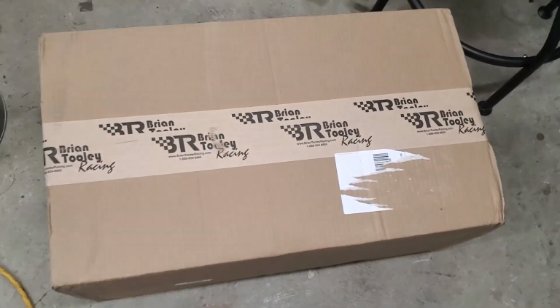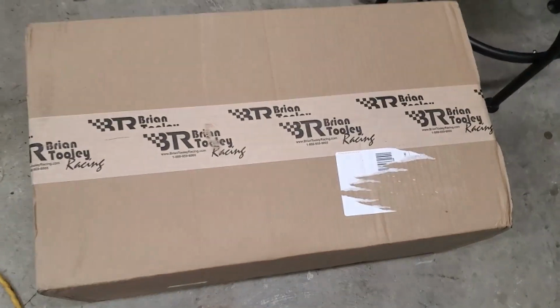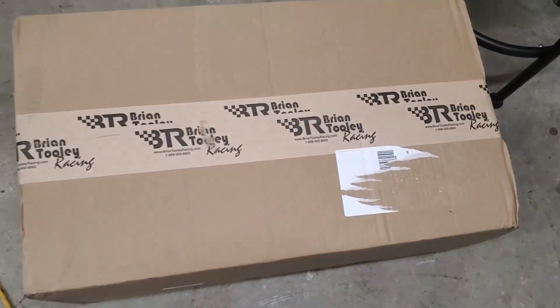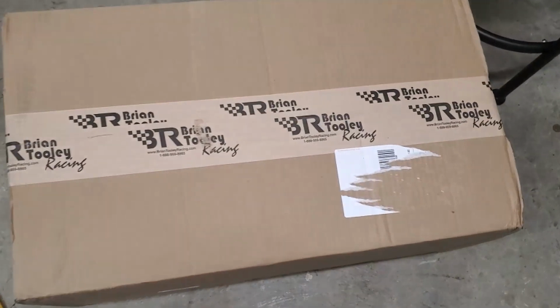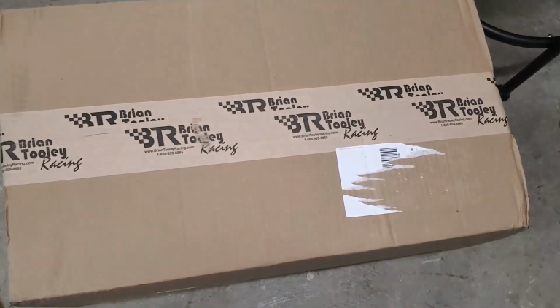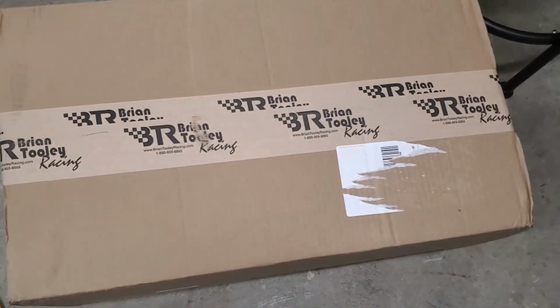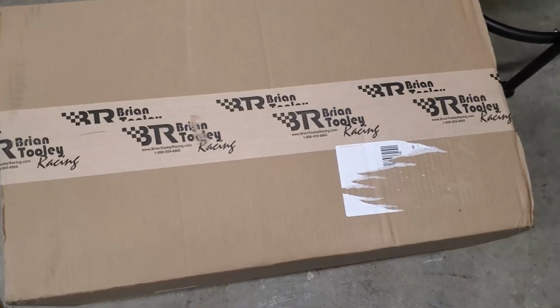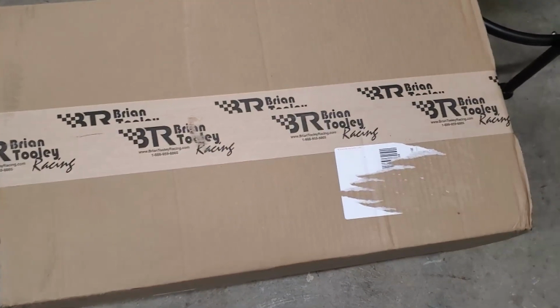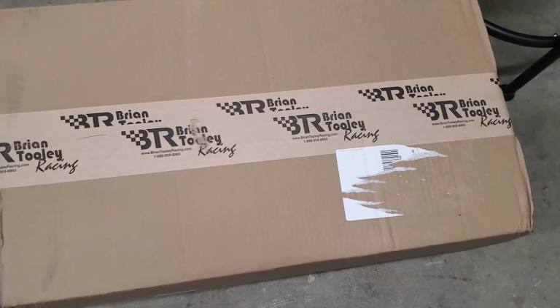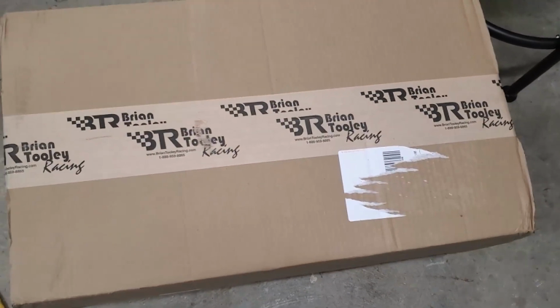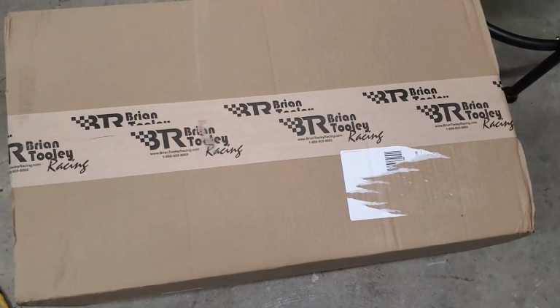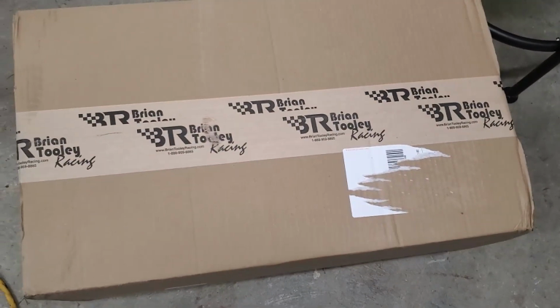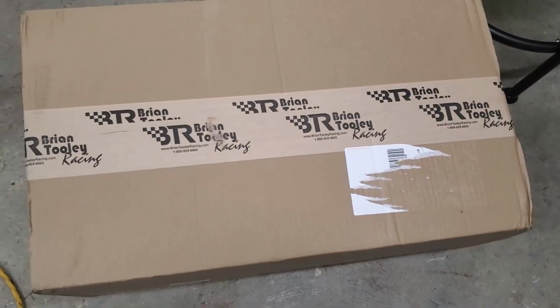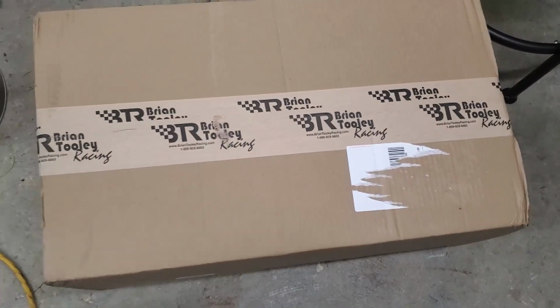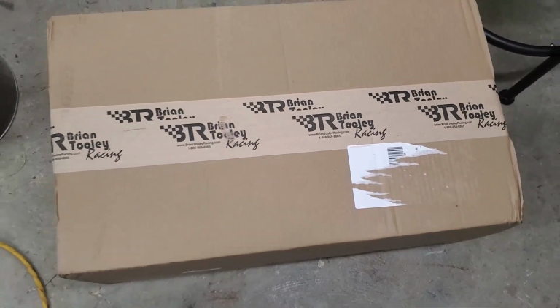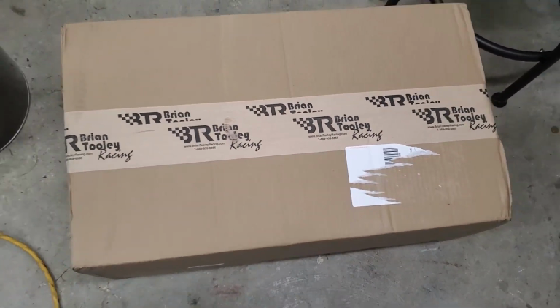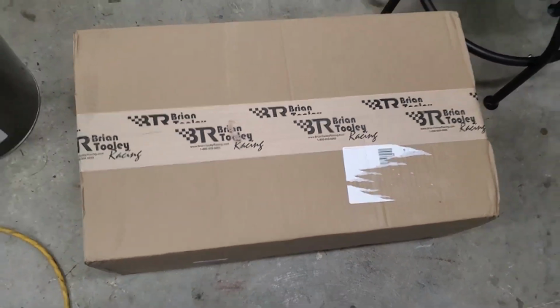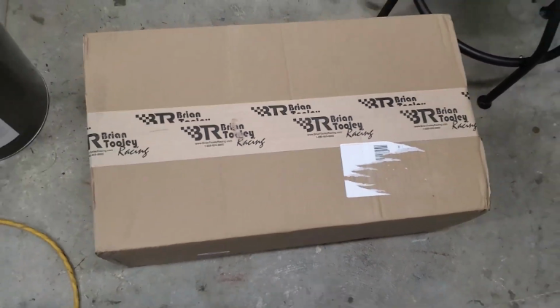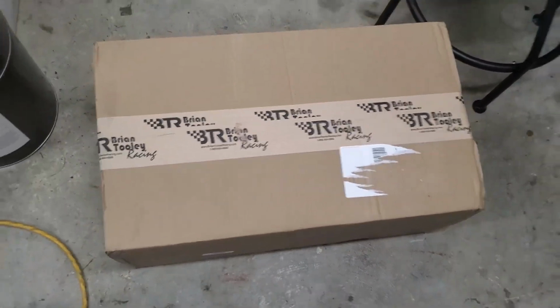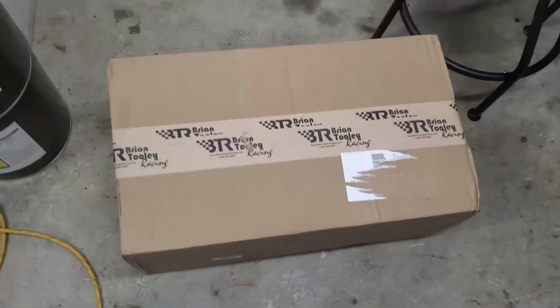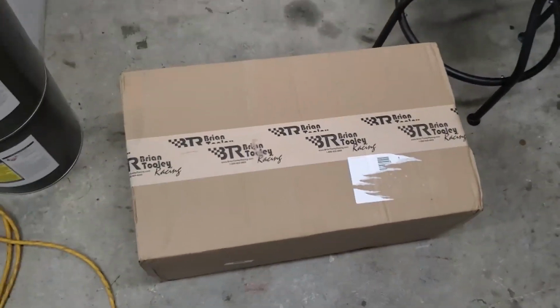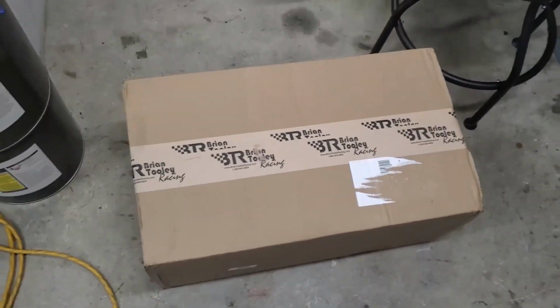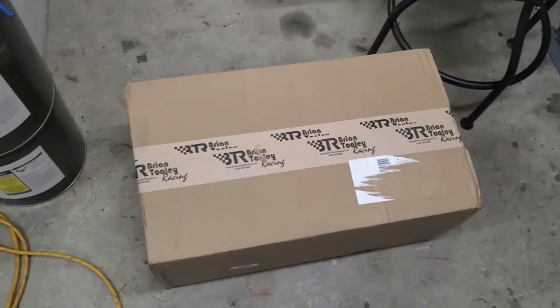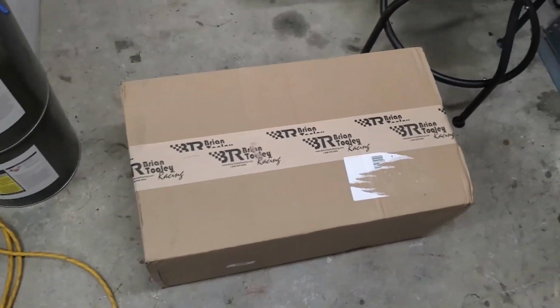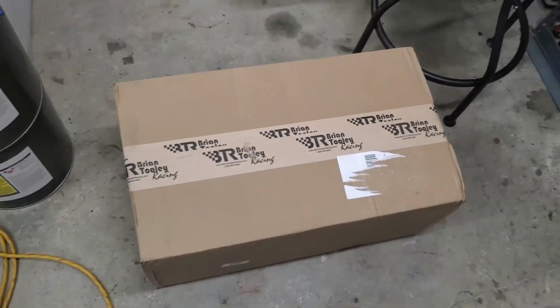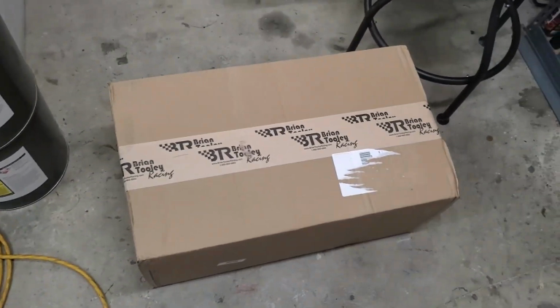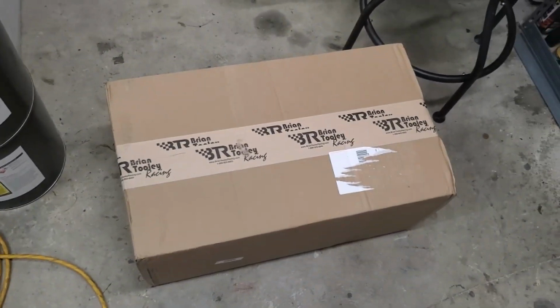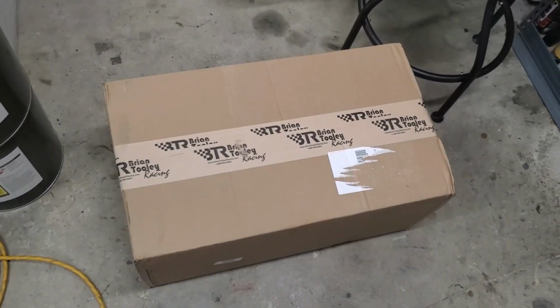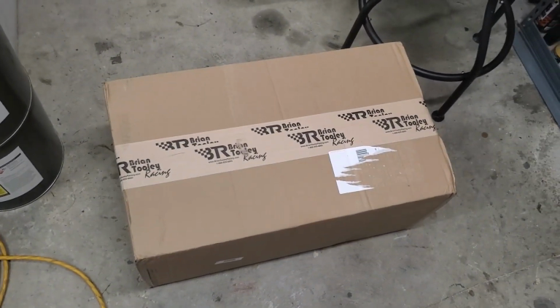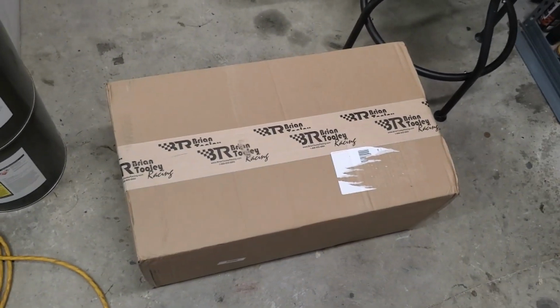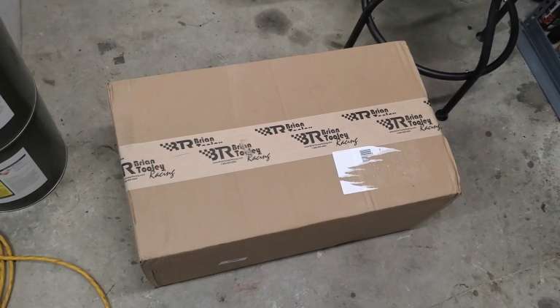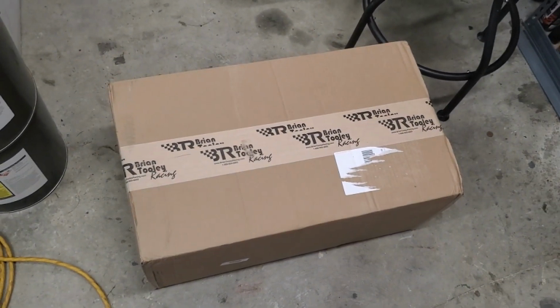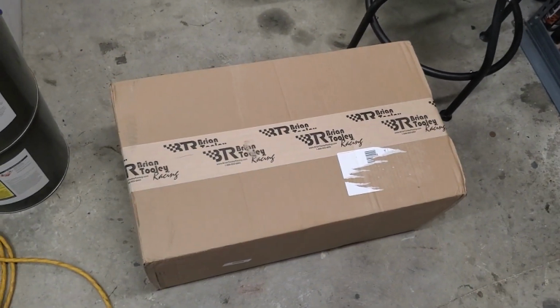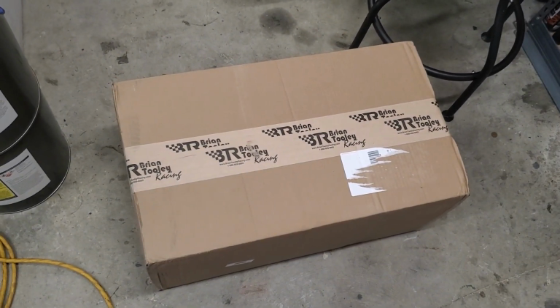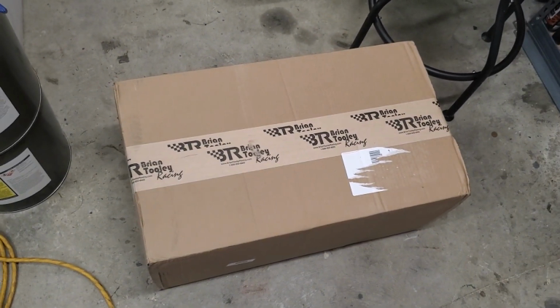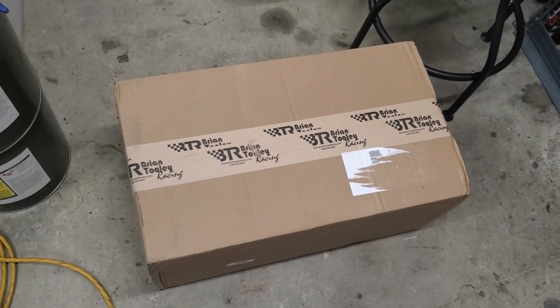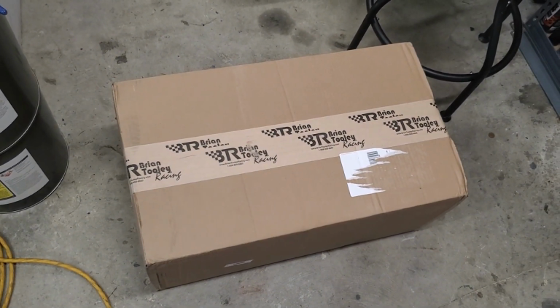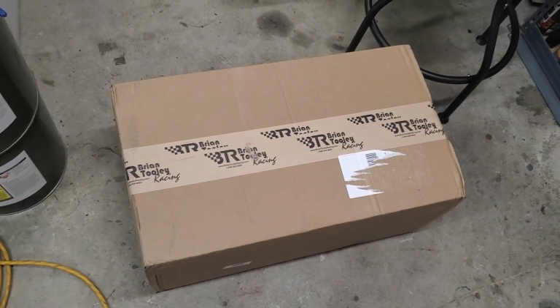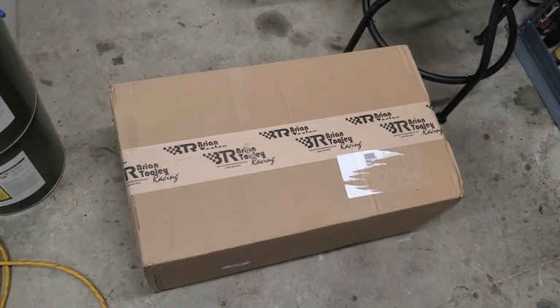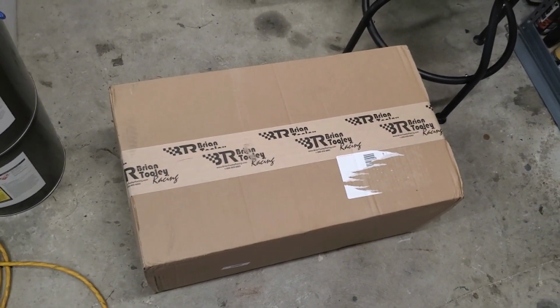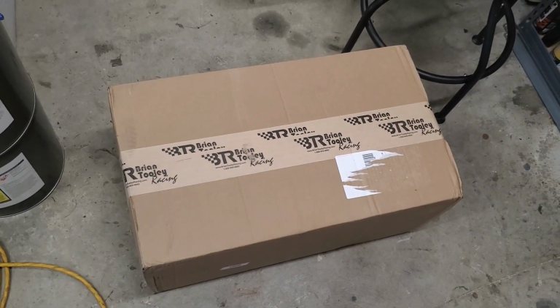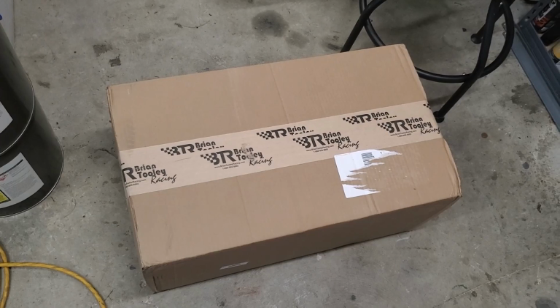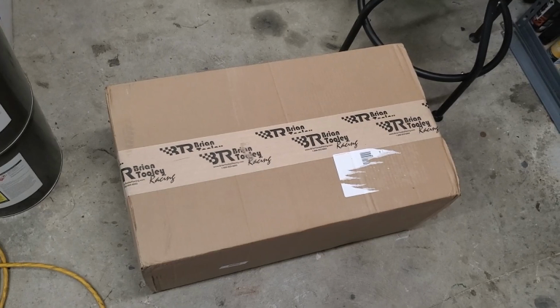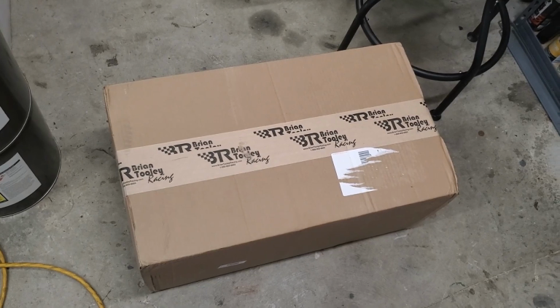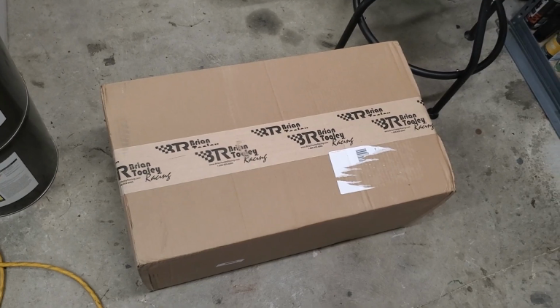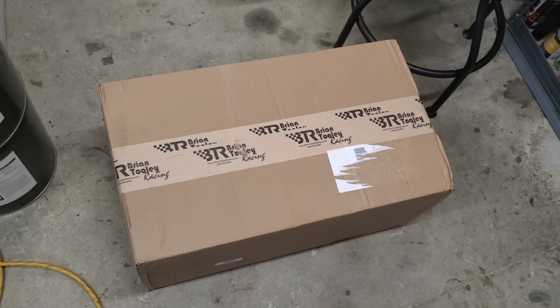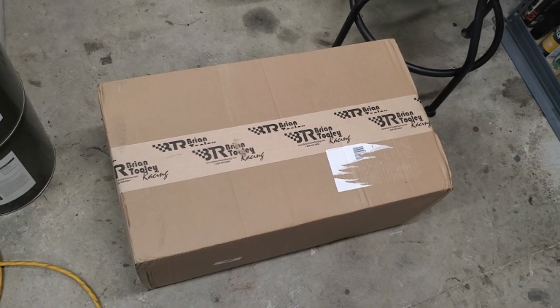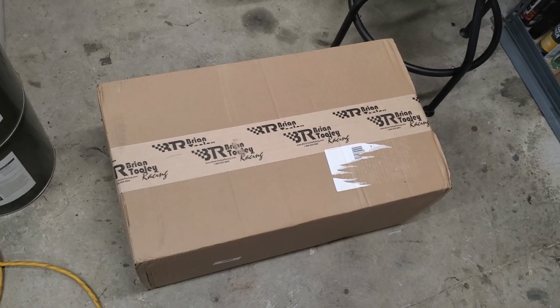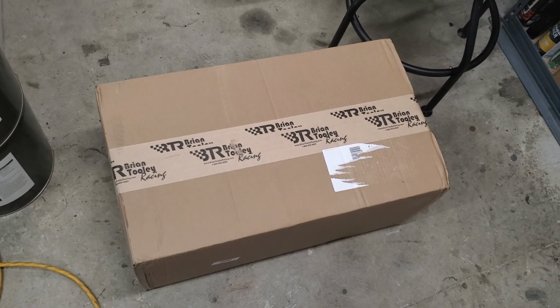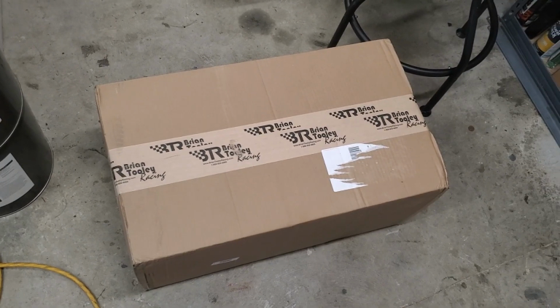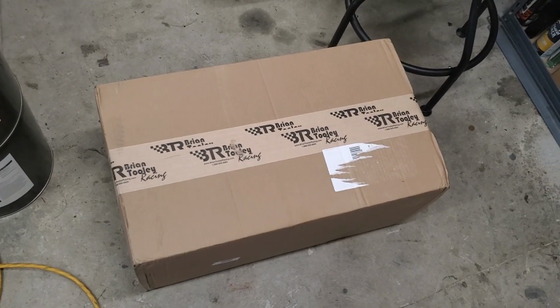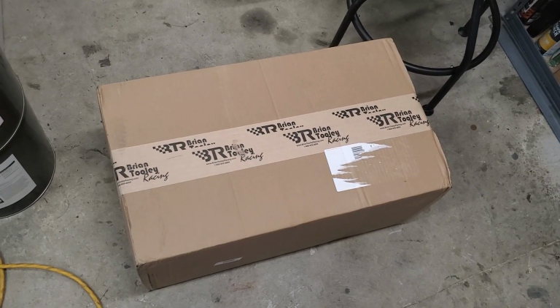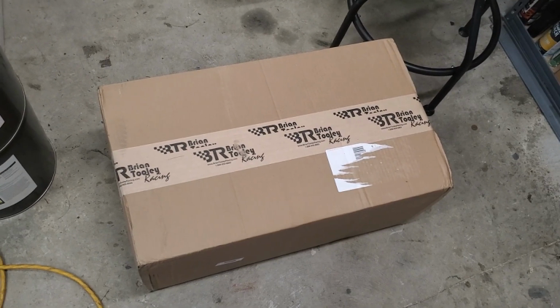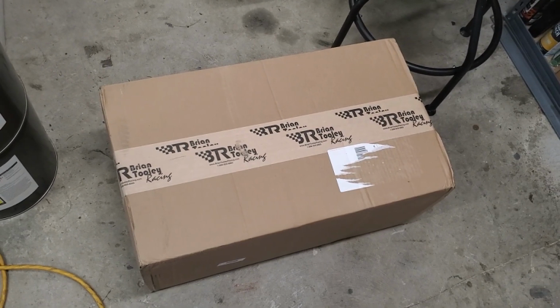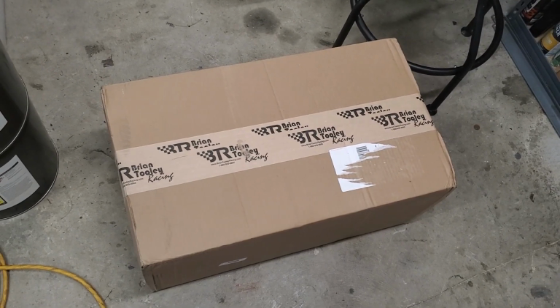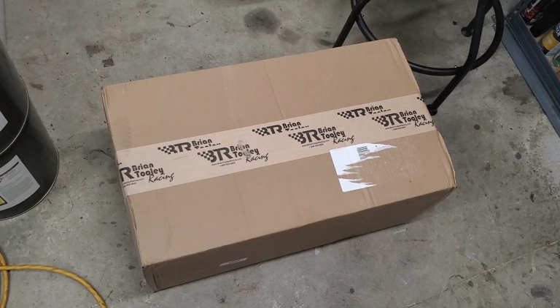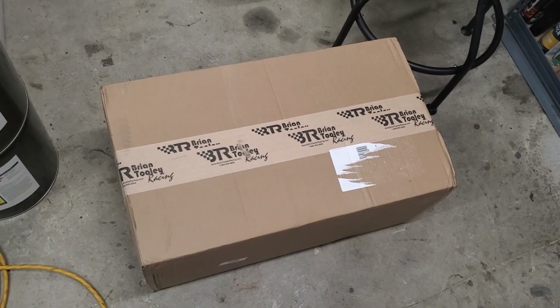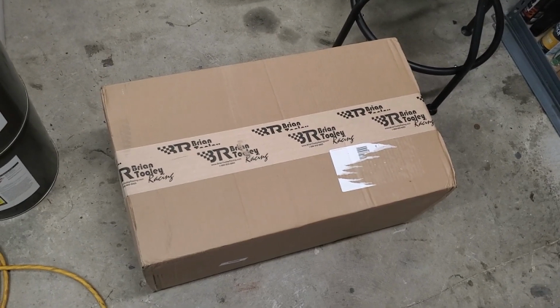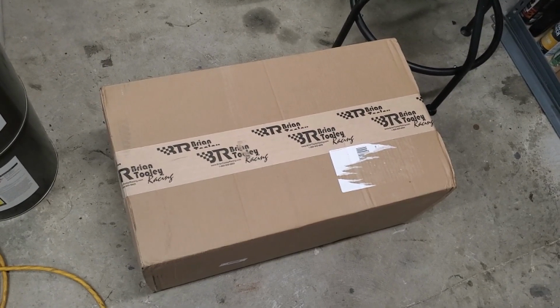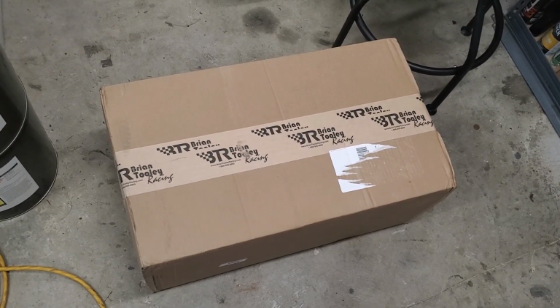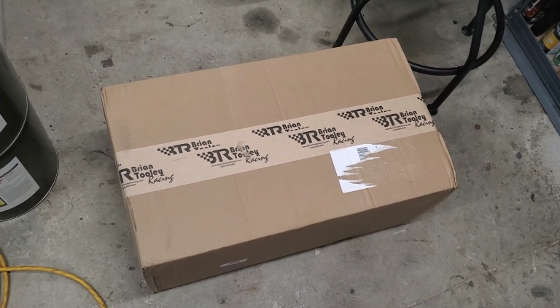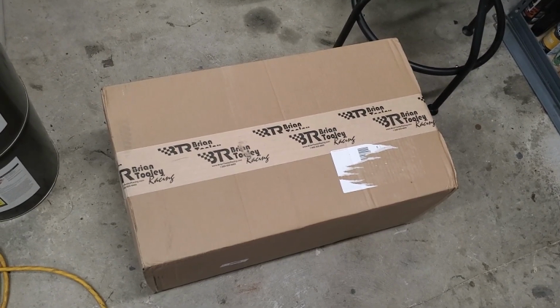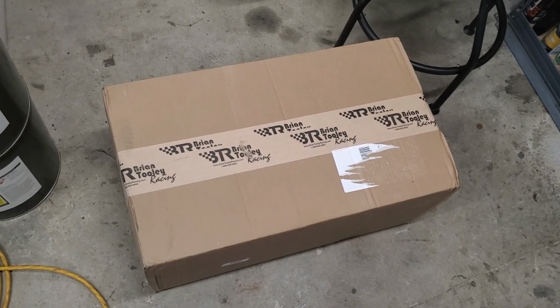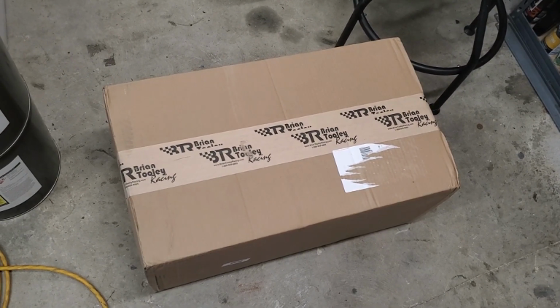I've got a package today. I'll go ahead and unbox this and show you guys what my first impressions are of the new intake manifold.